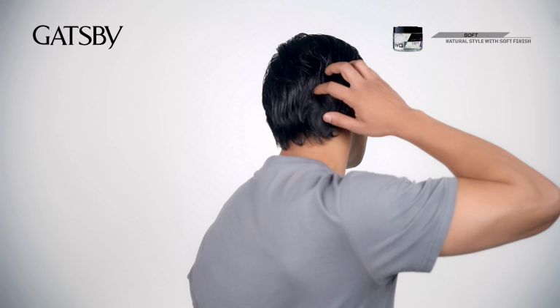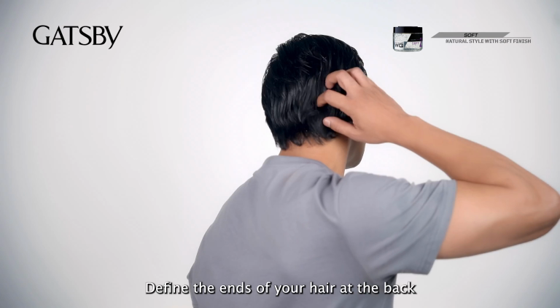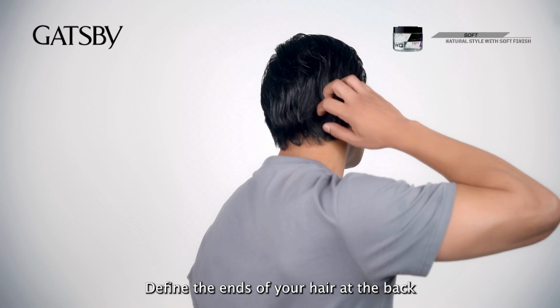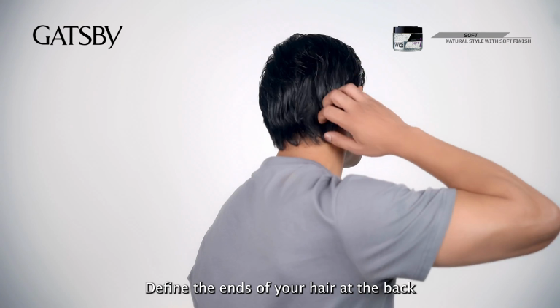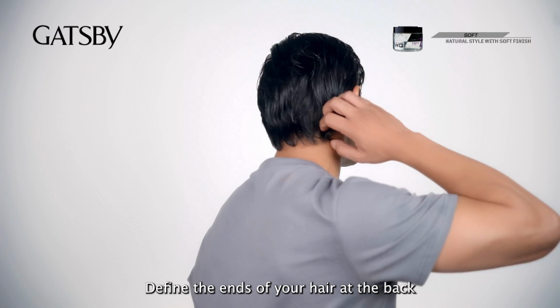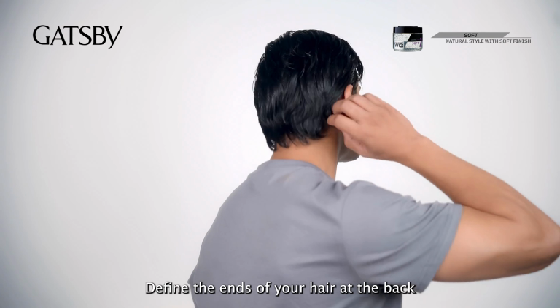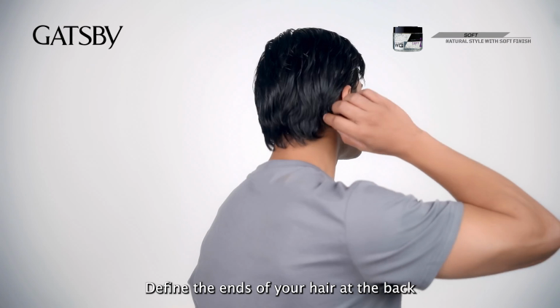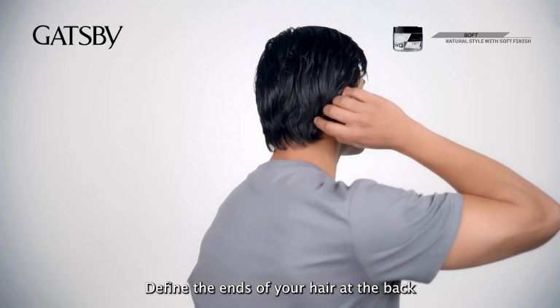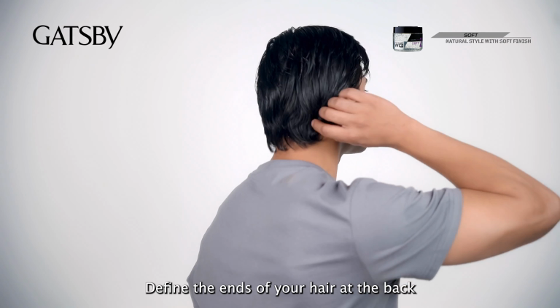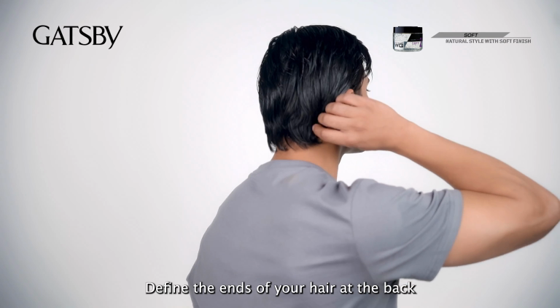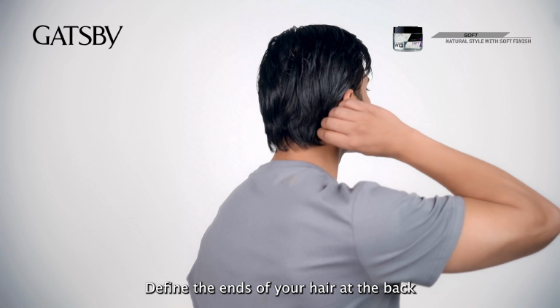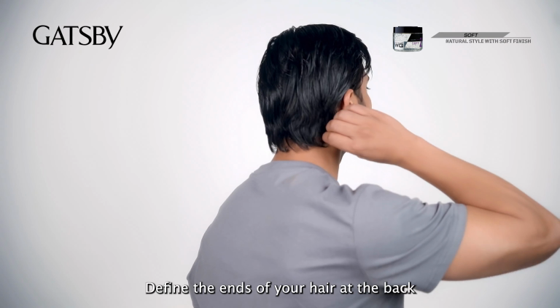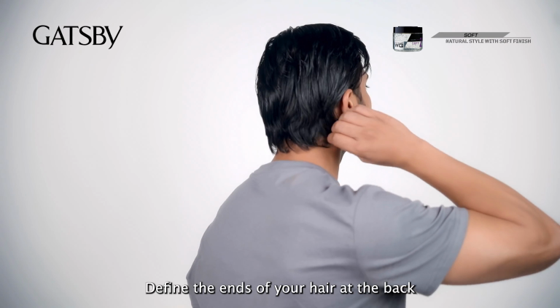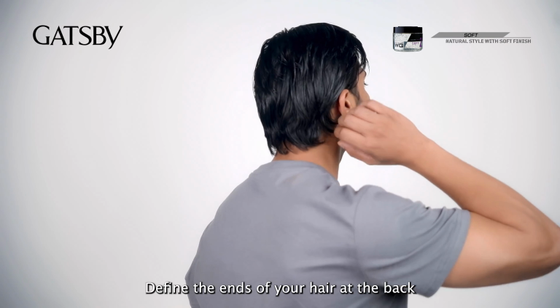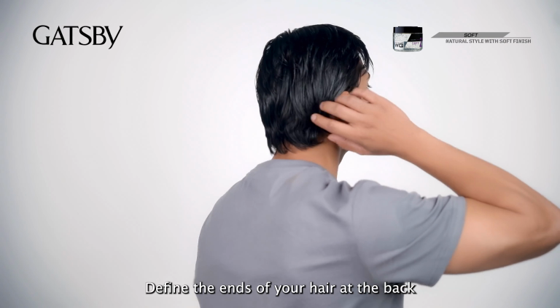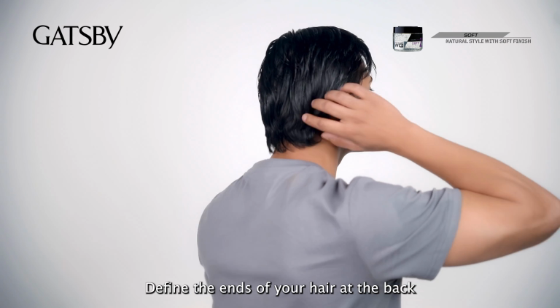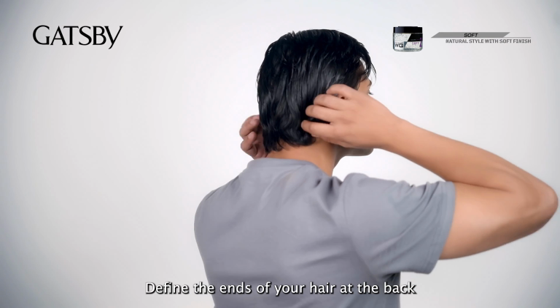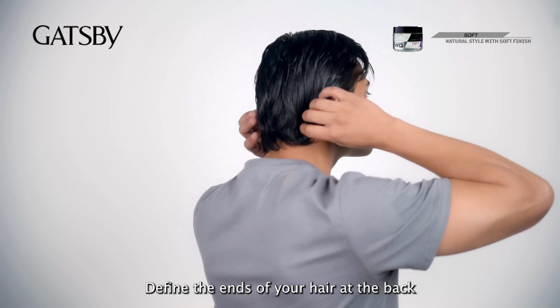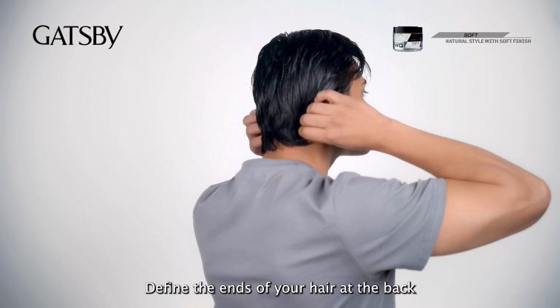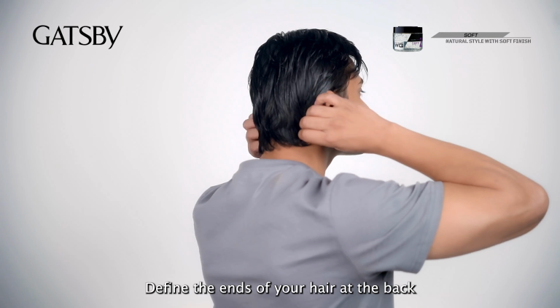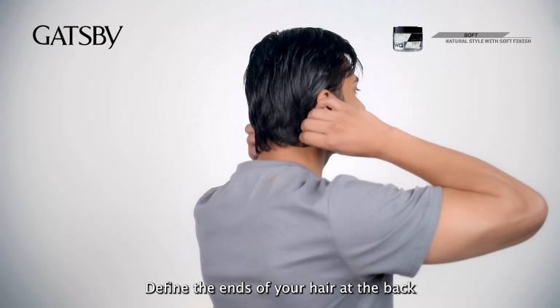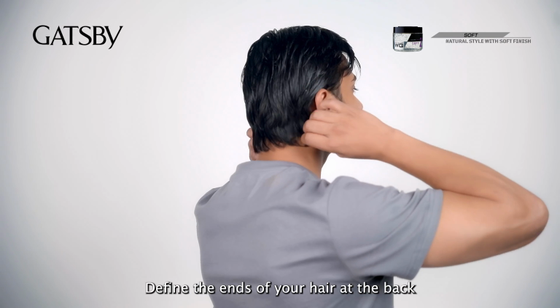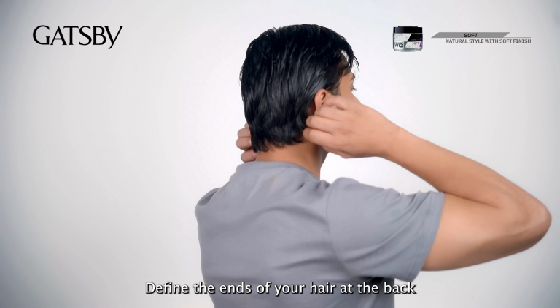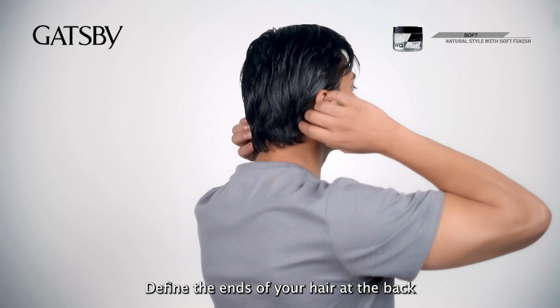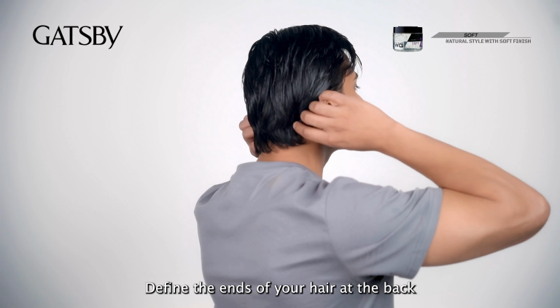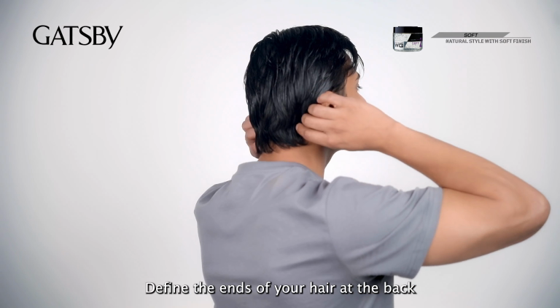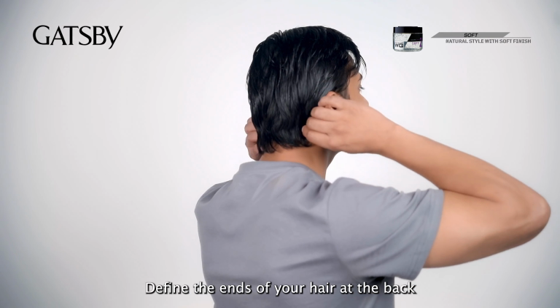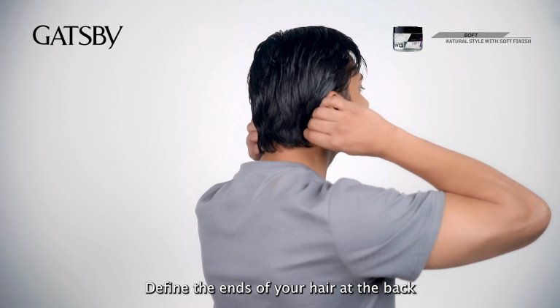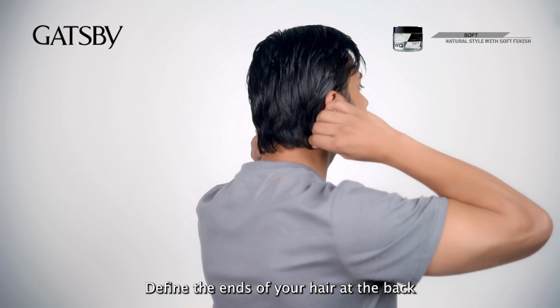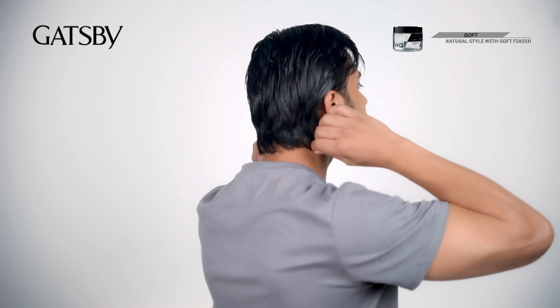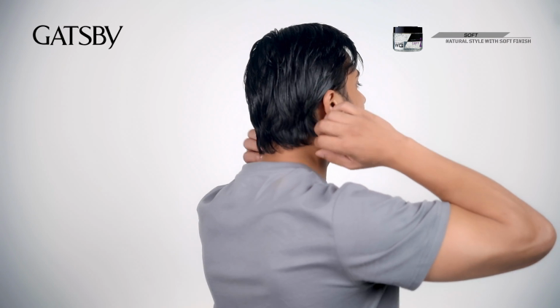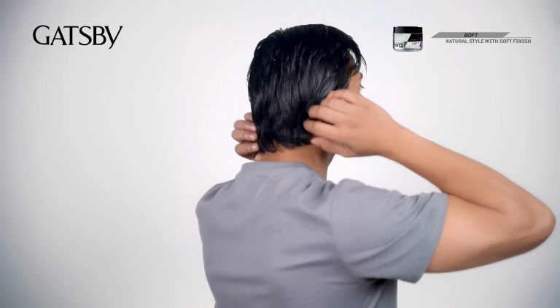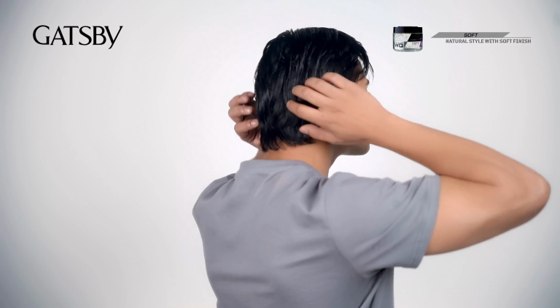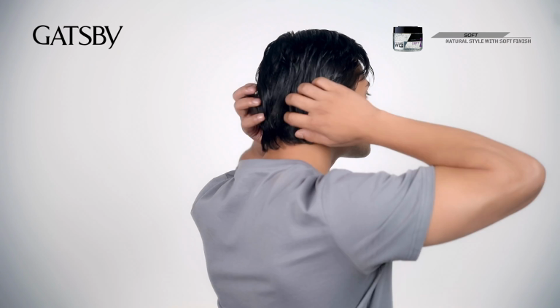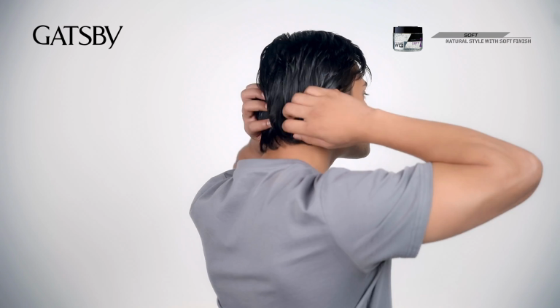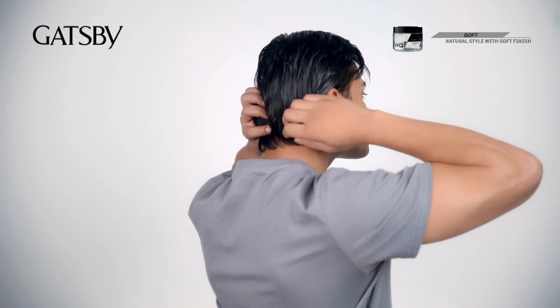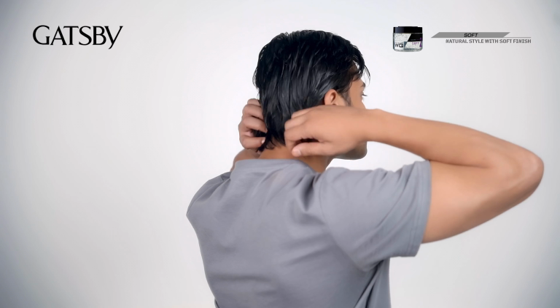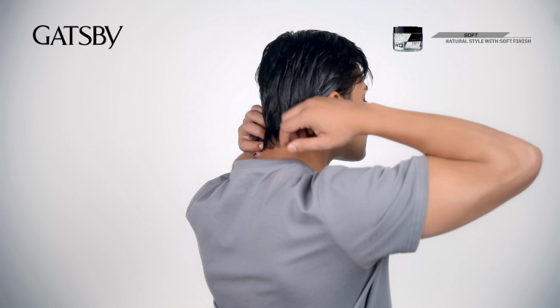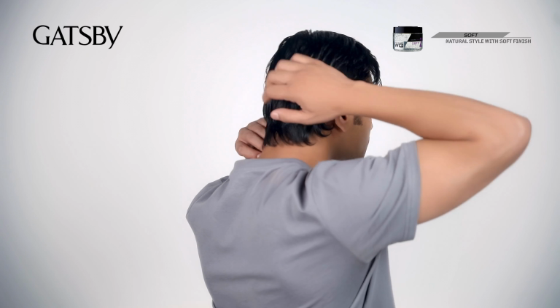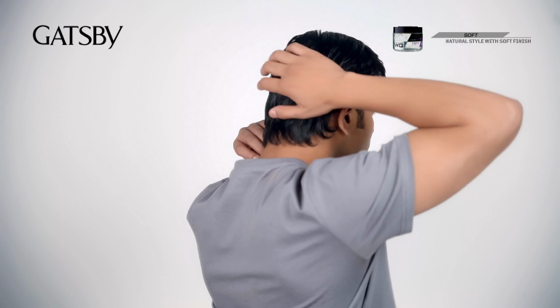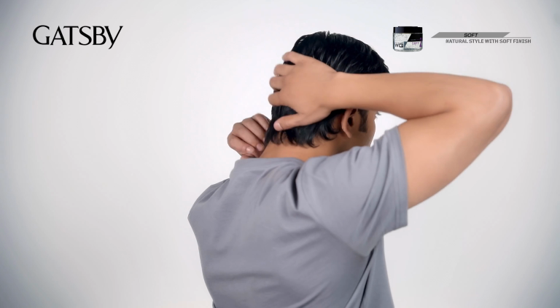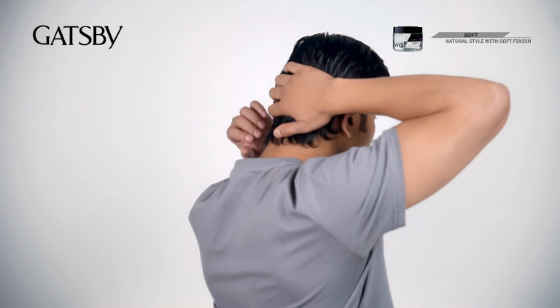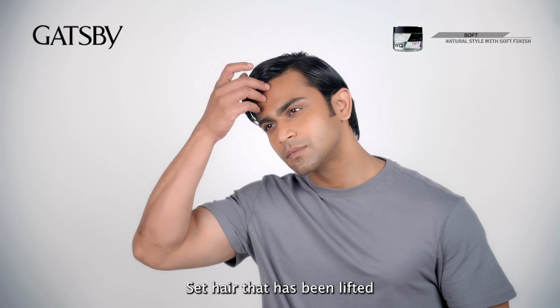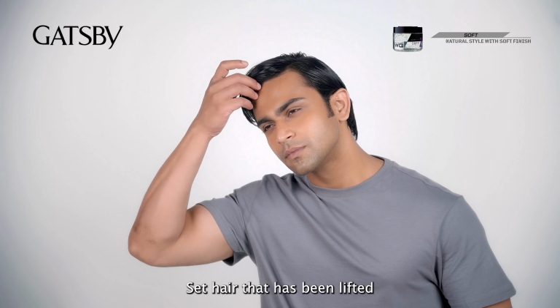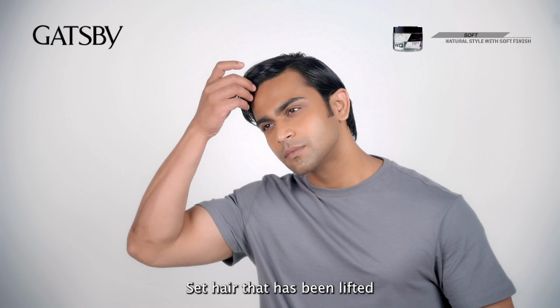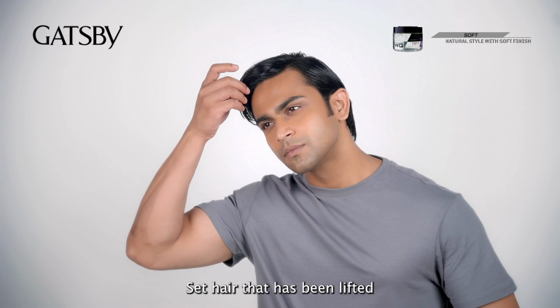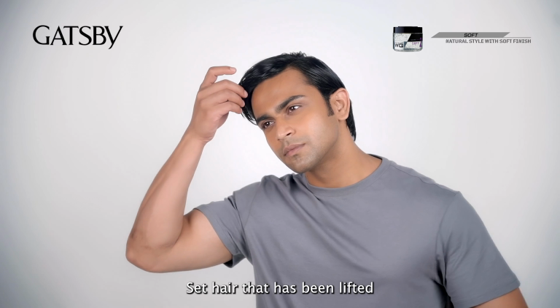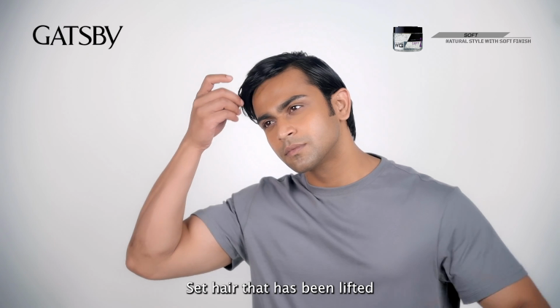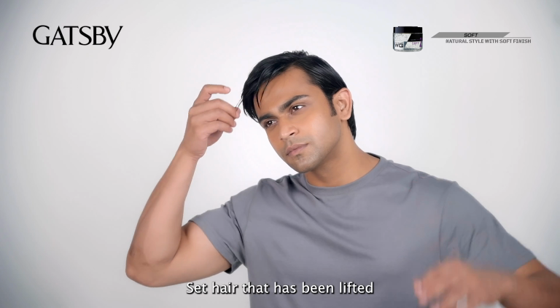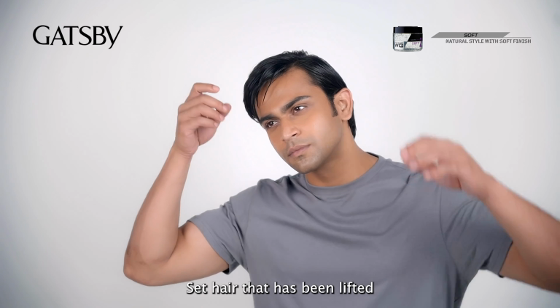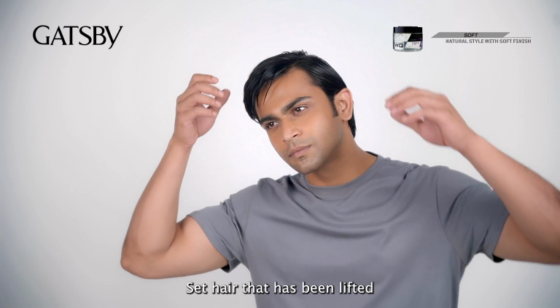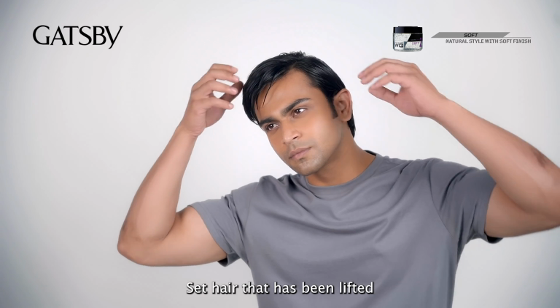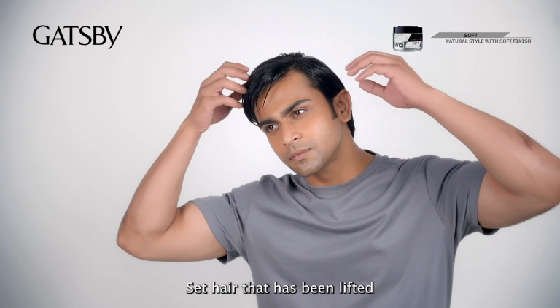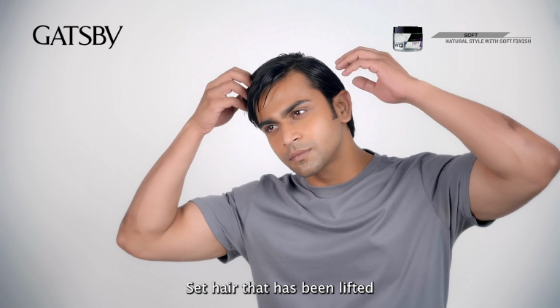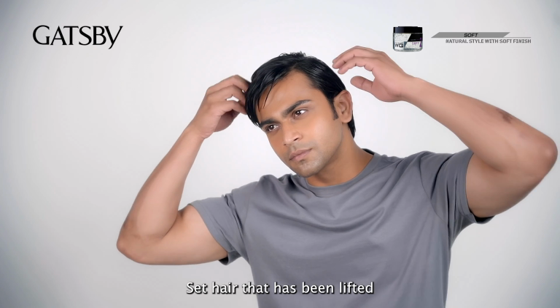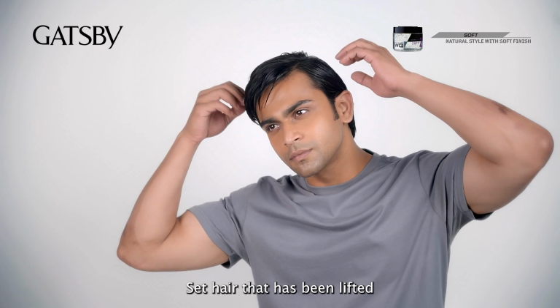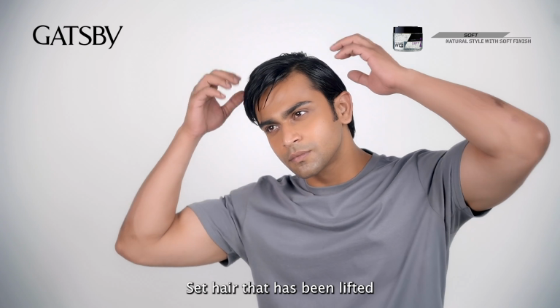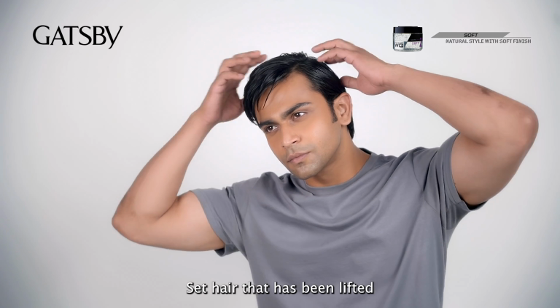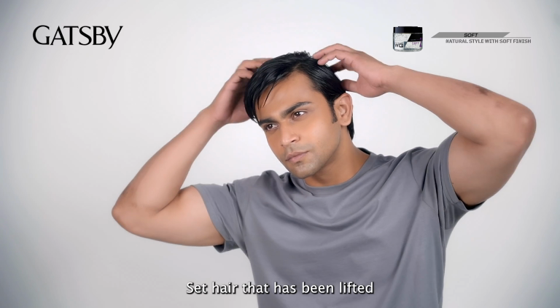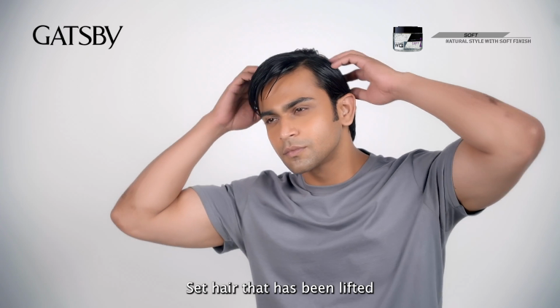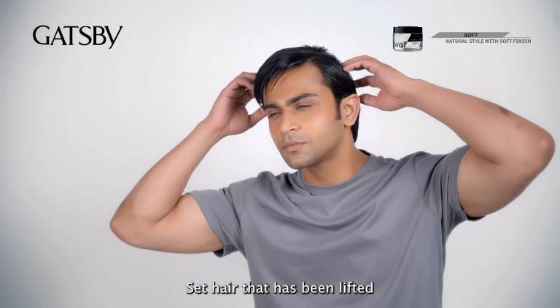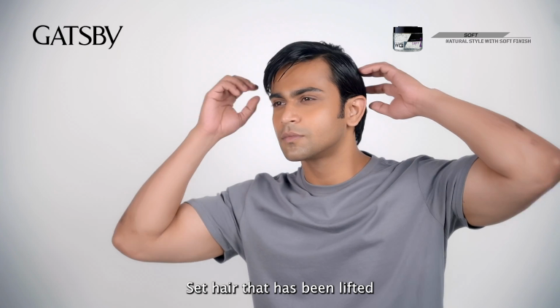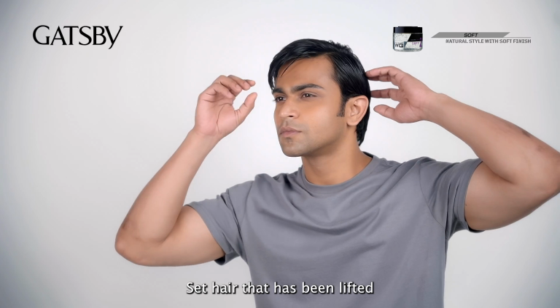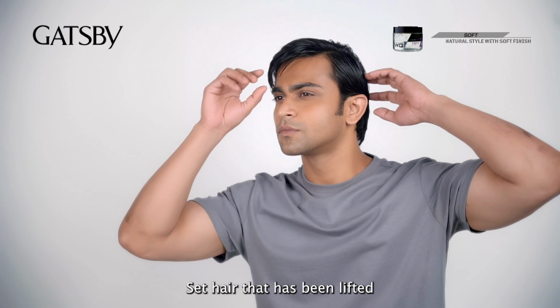Define the ends of your hair at the back. Set the hair that has been lifted.